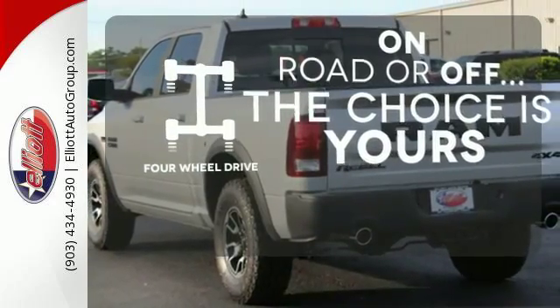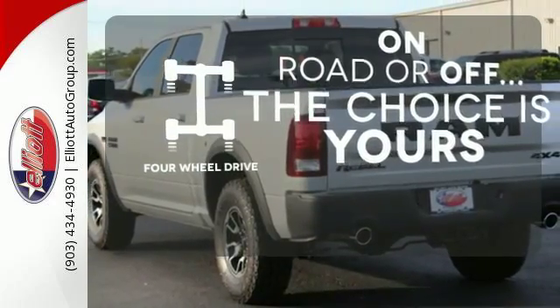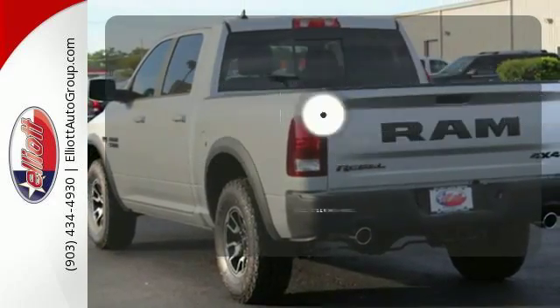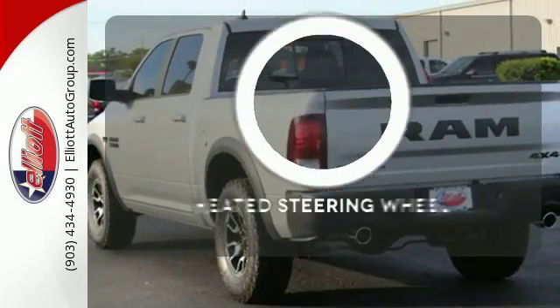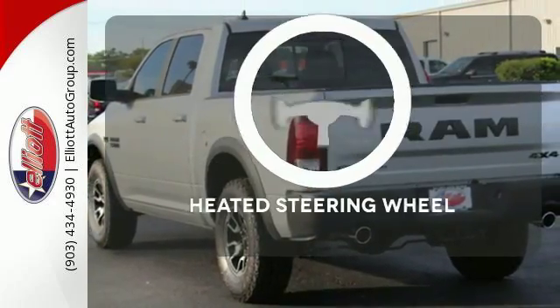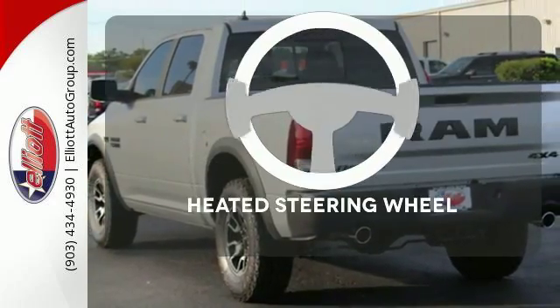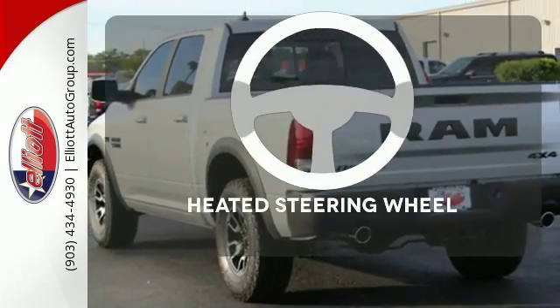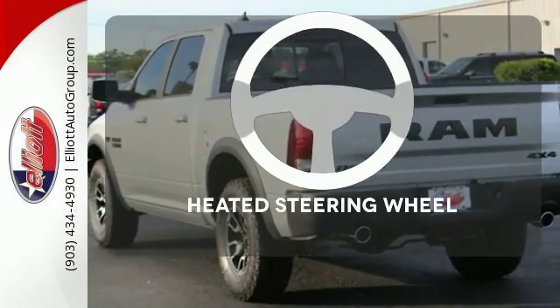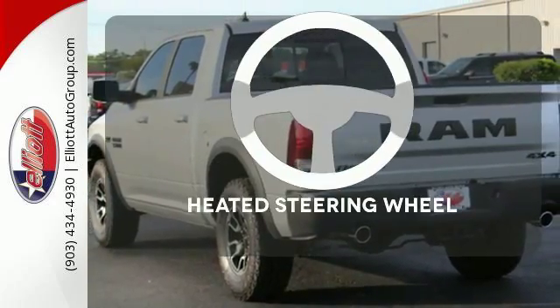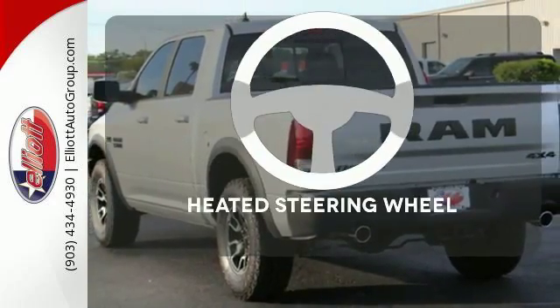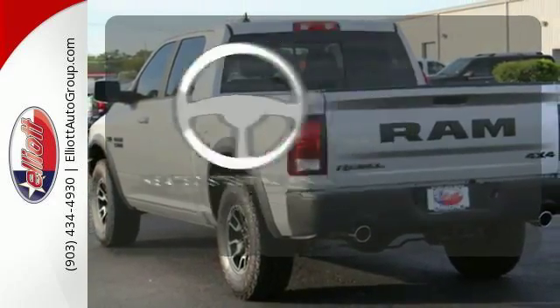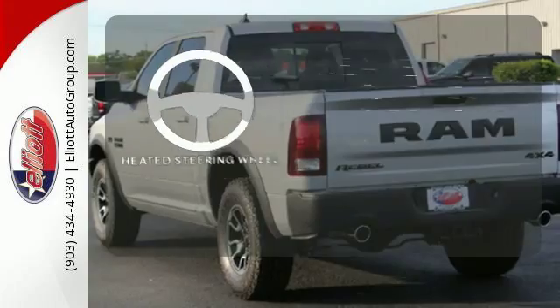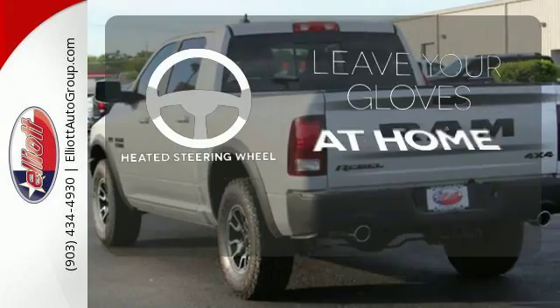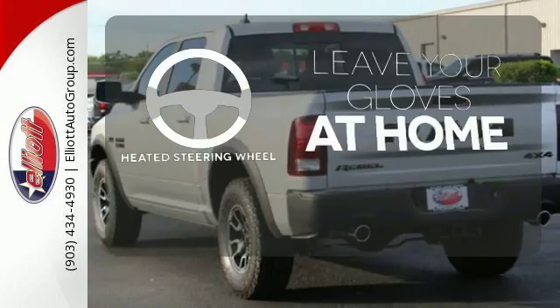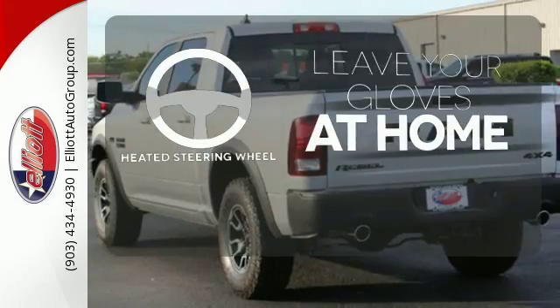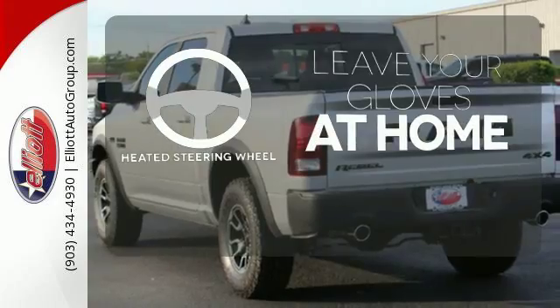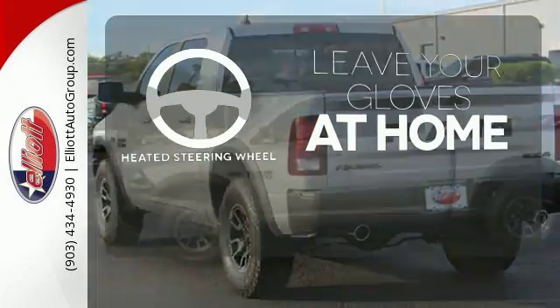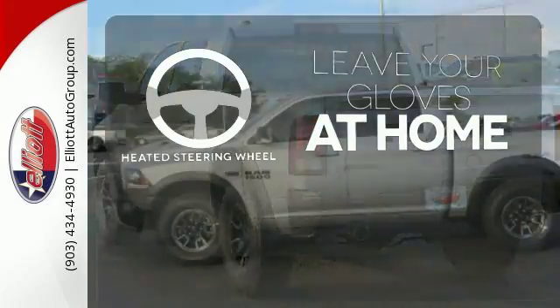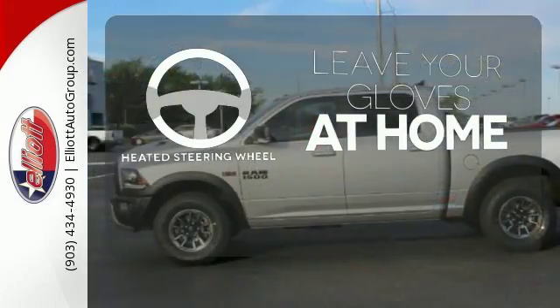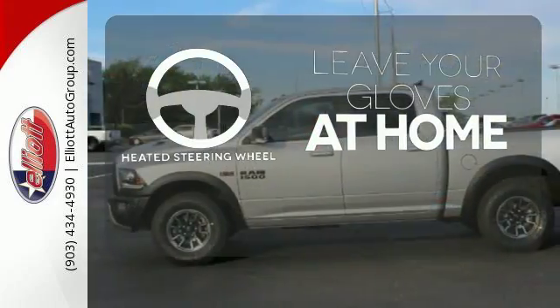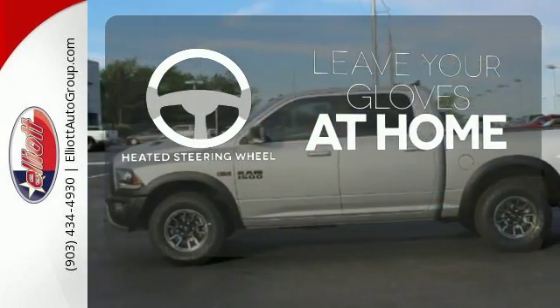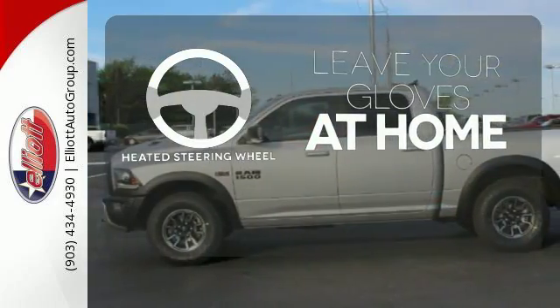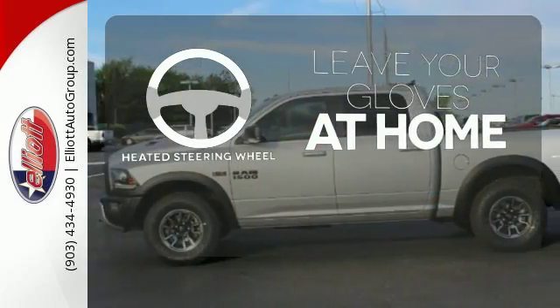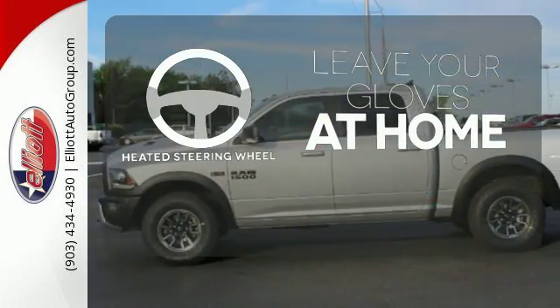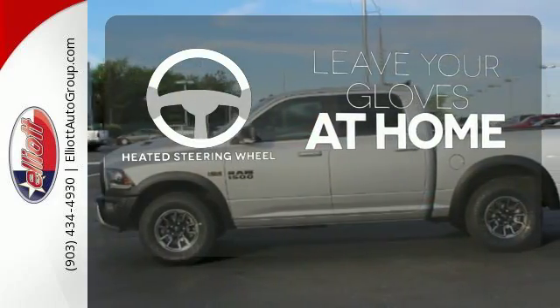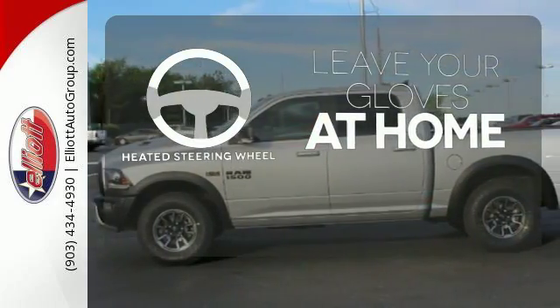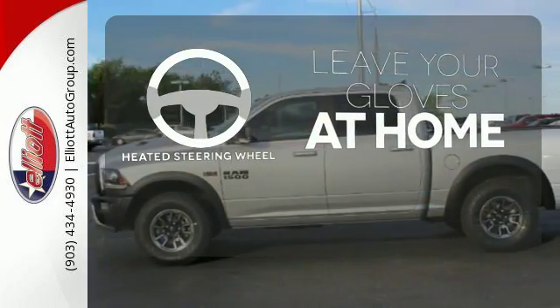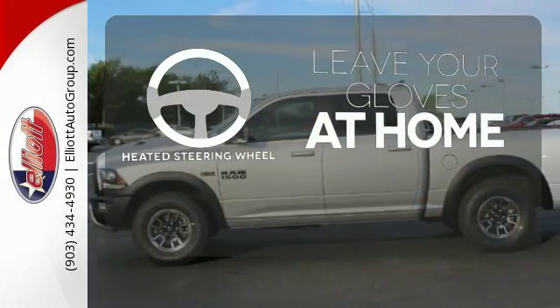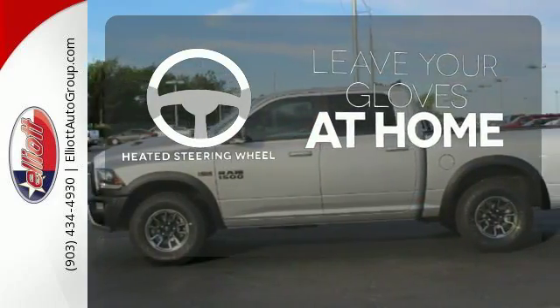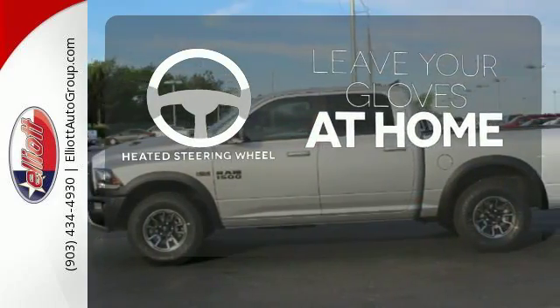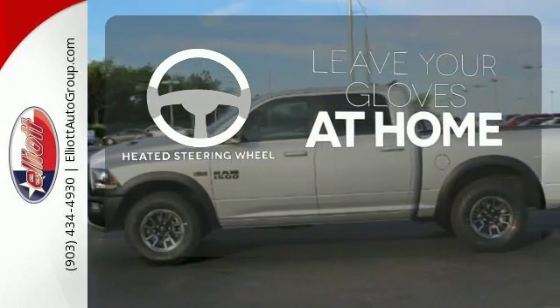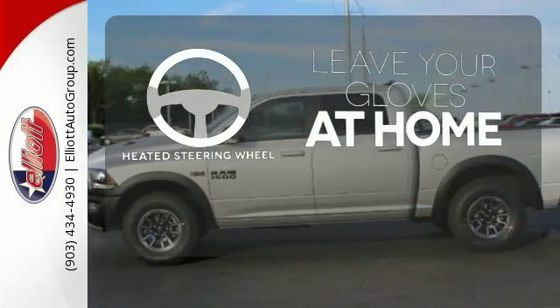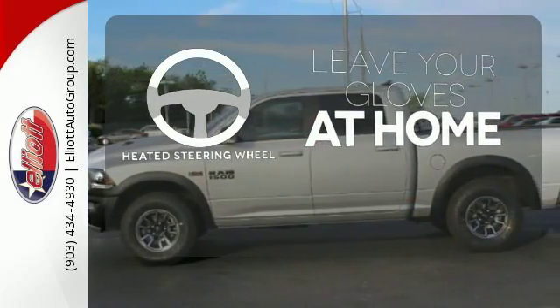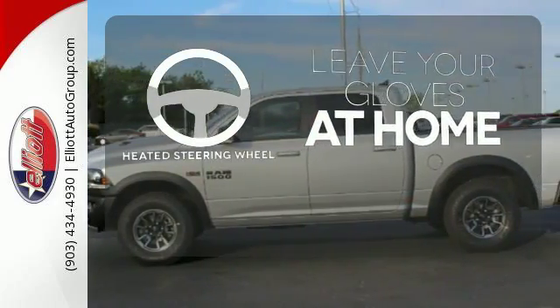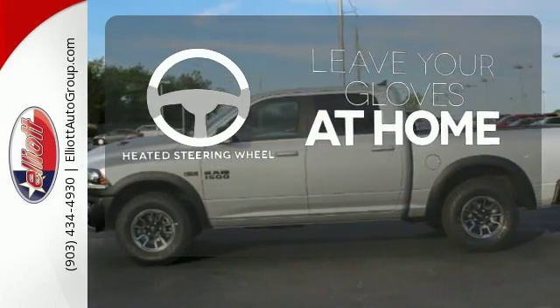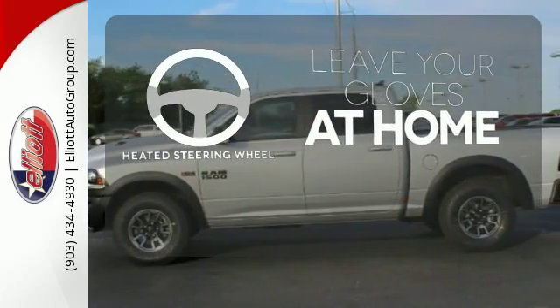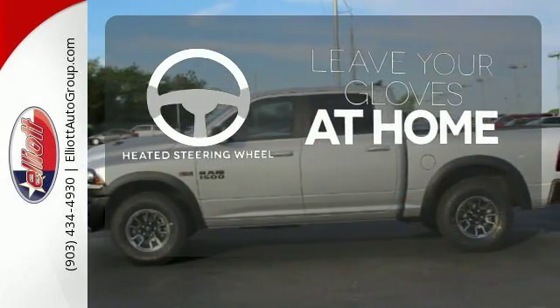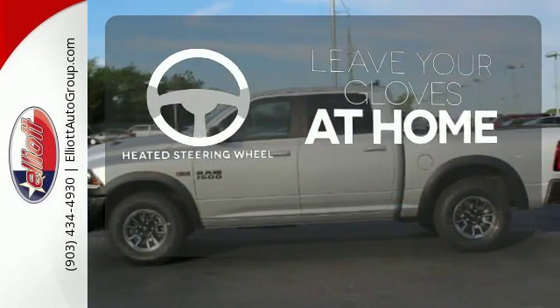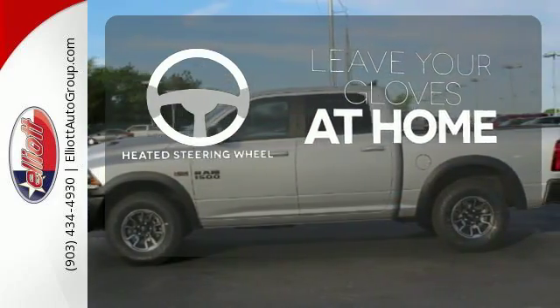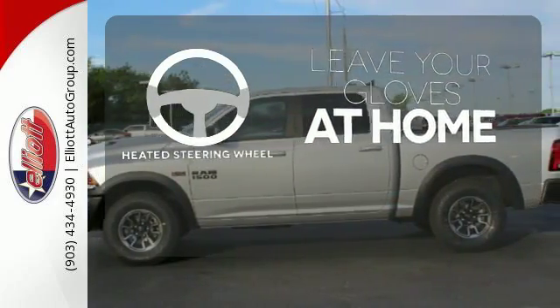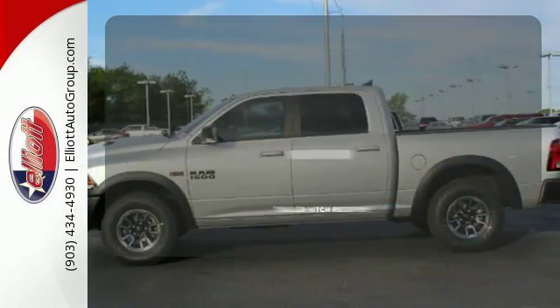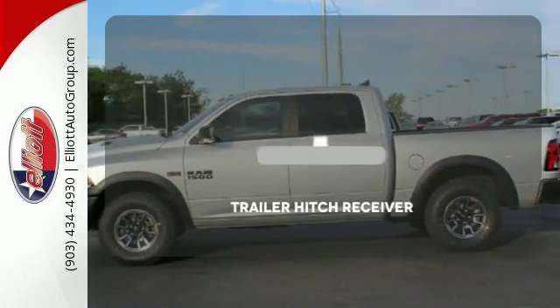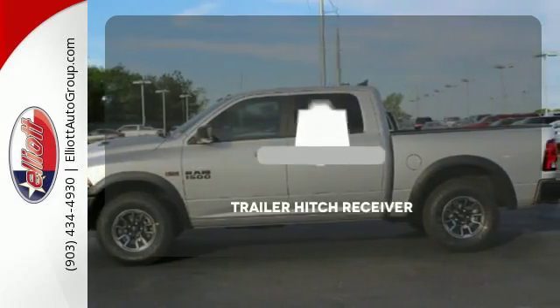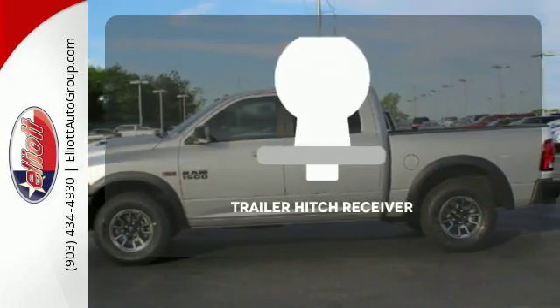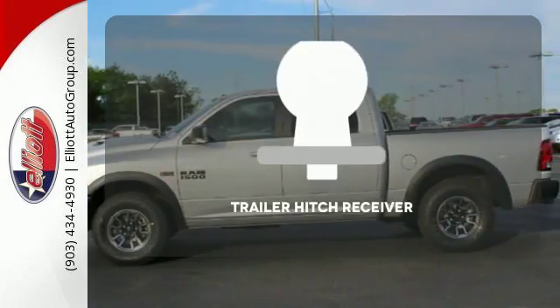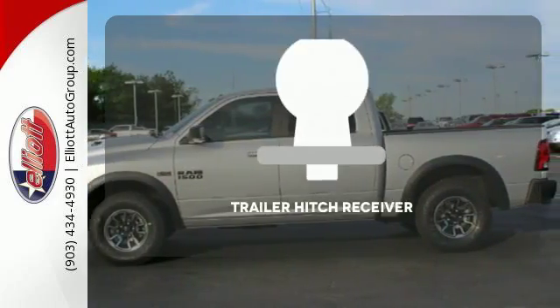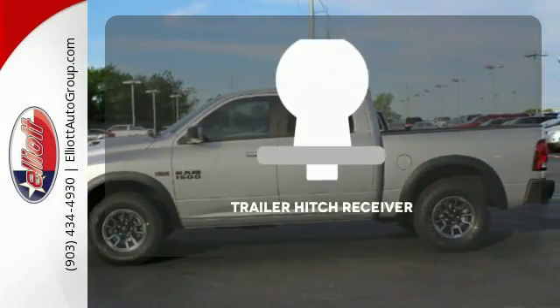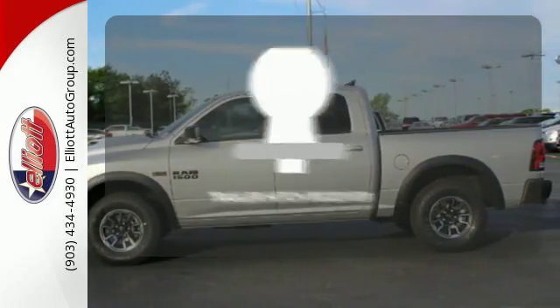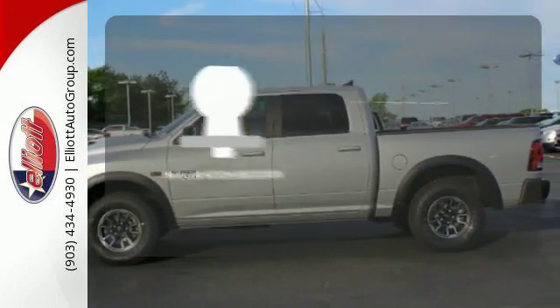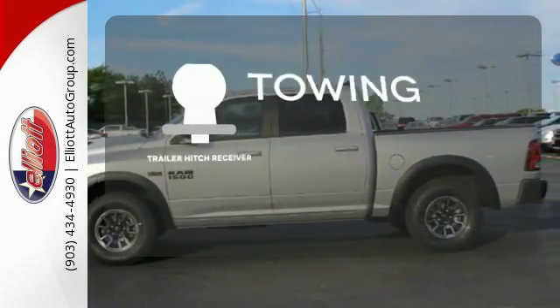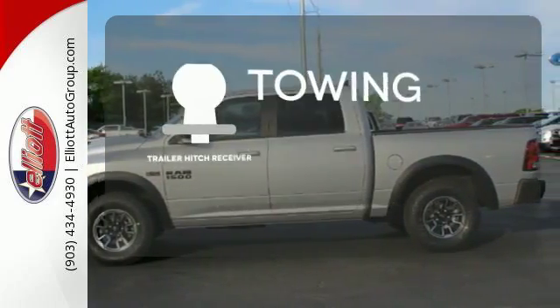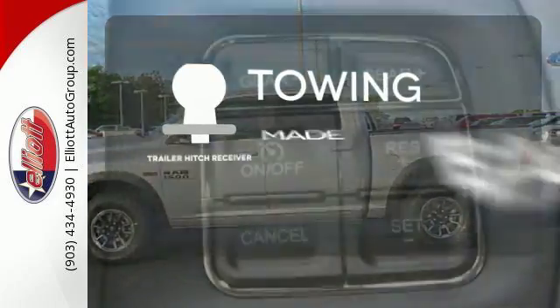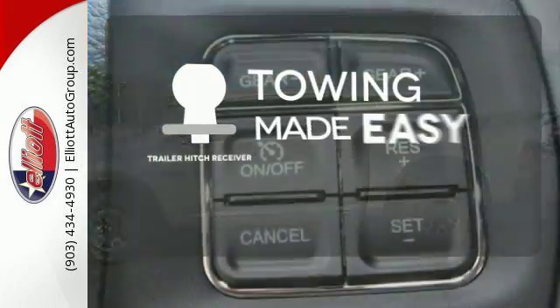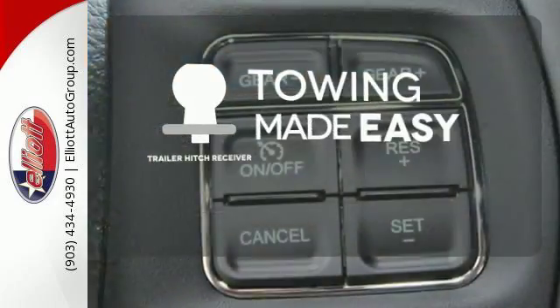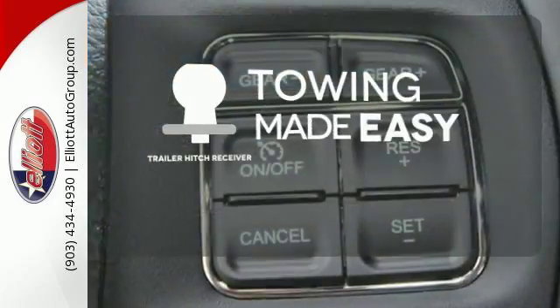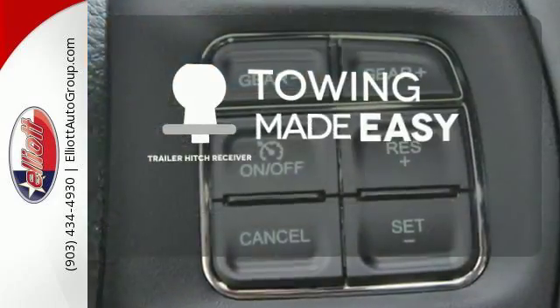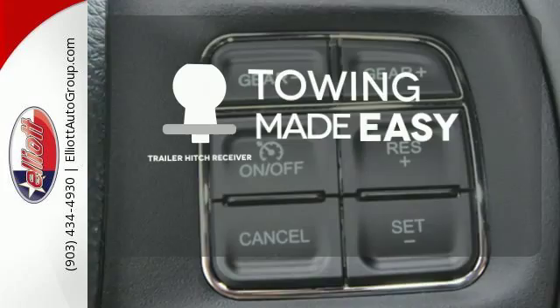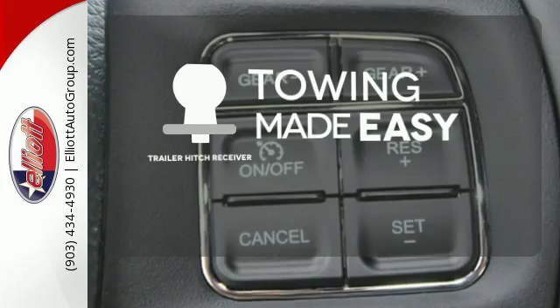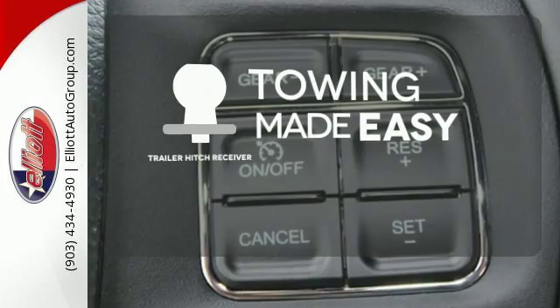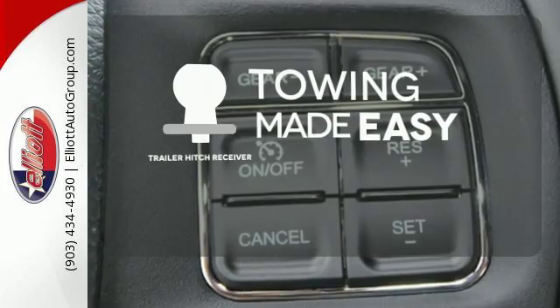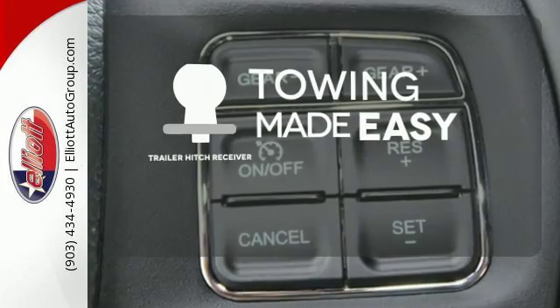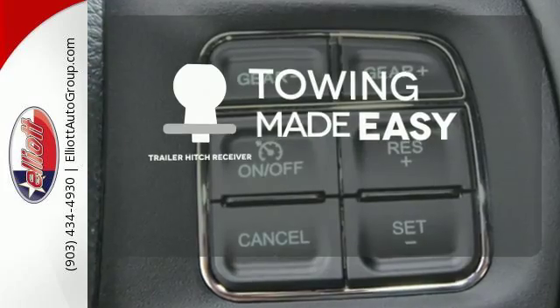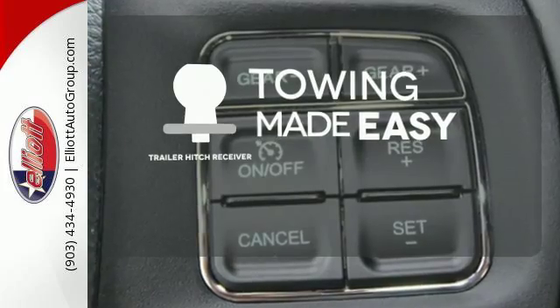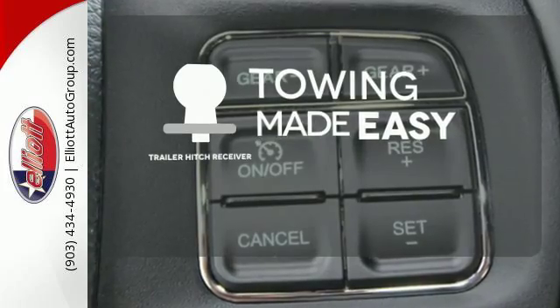Leave your driving gloves at home, thanks to the heated steering wheel. The trailer hitch receiver is a must-have to tackle any project.